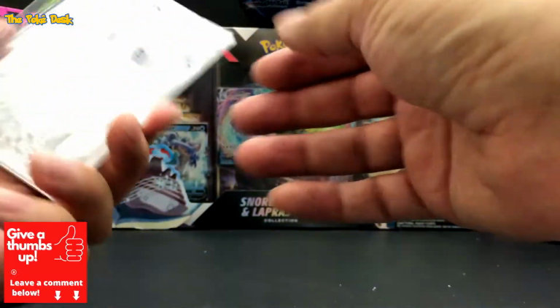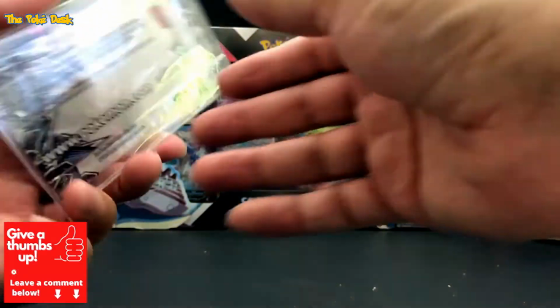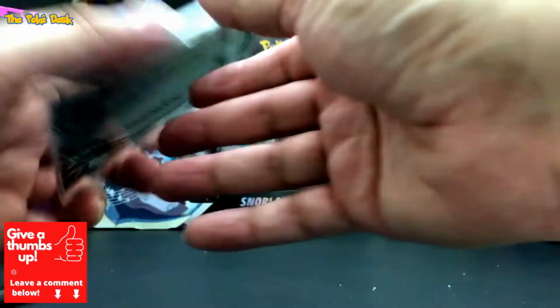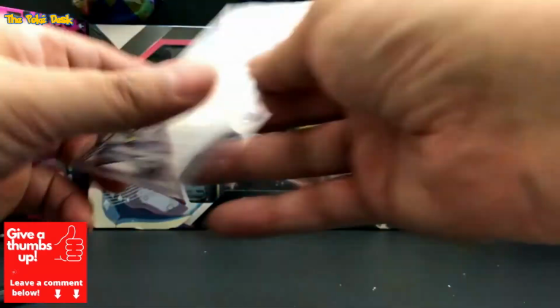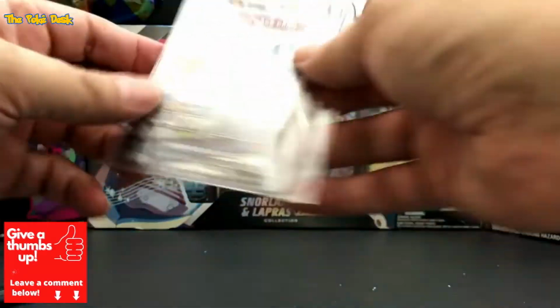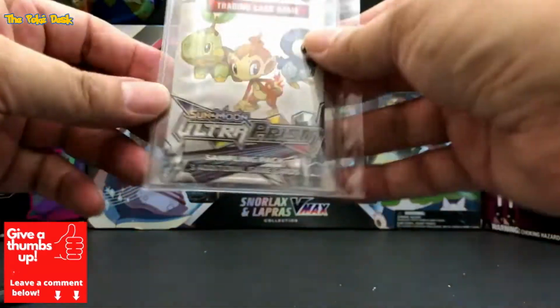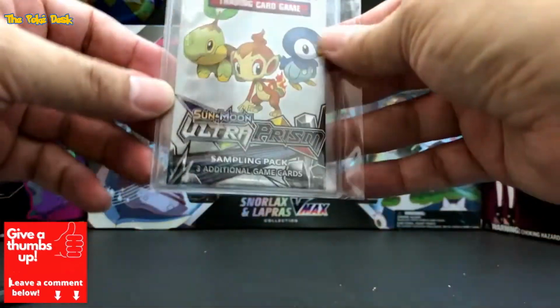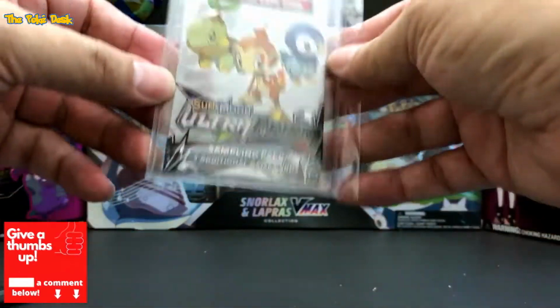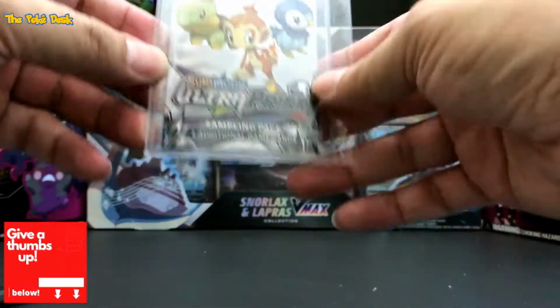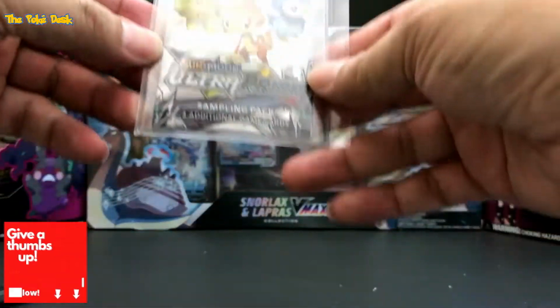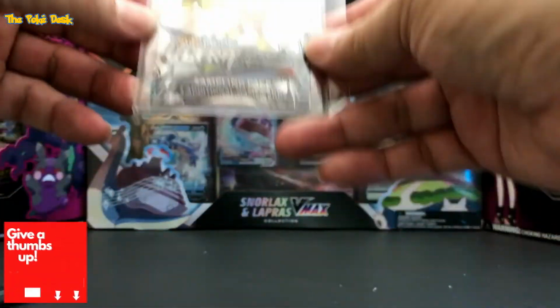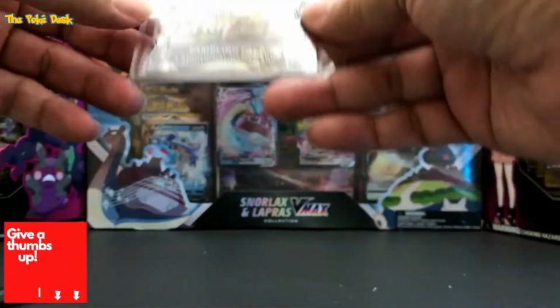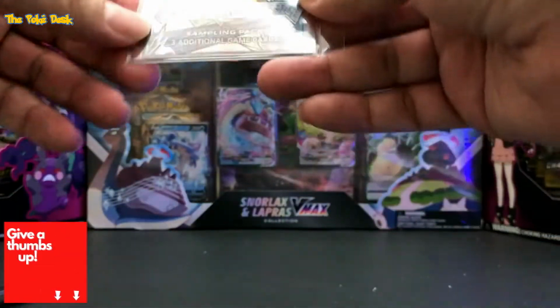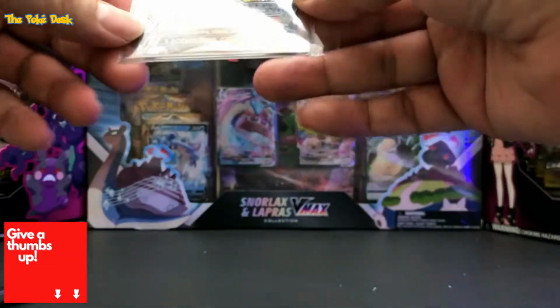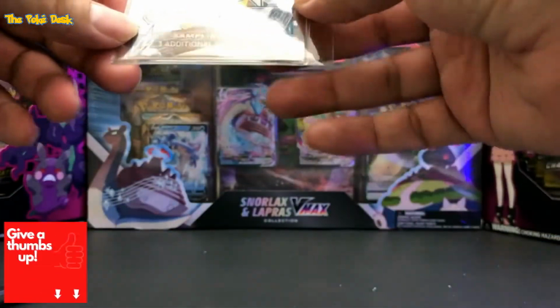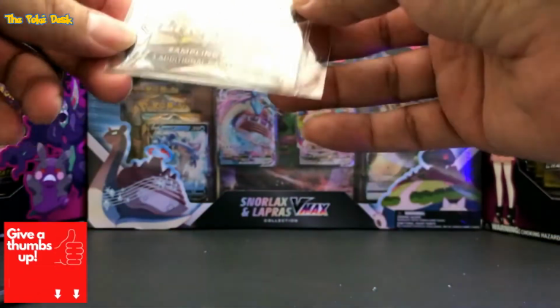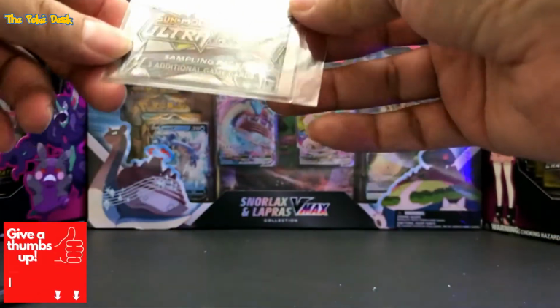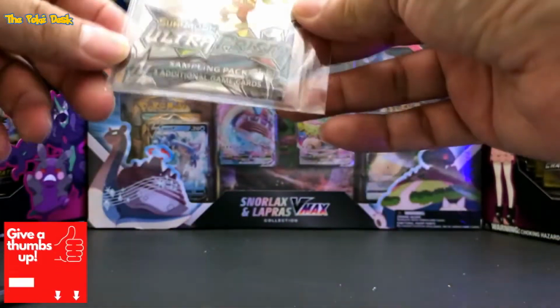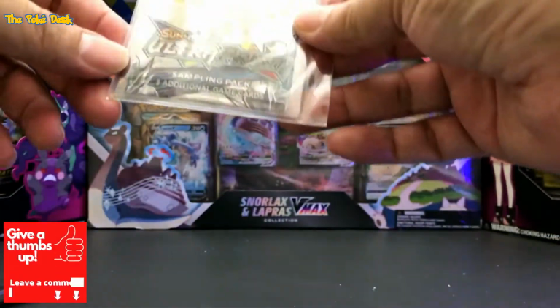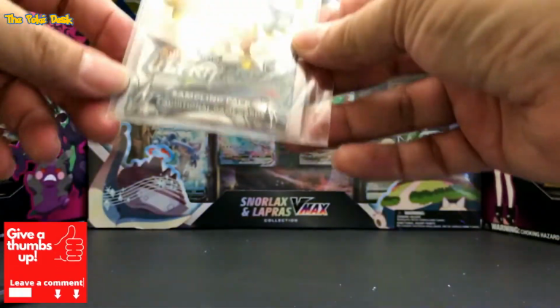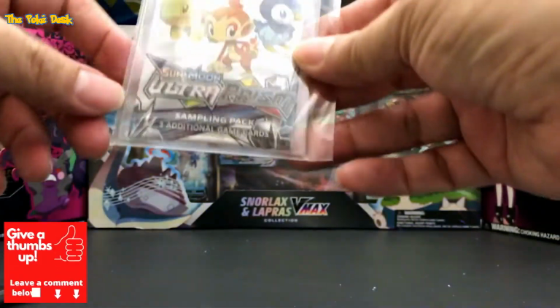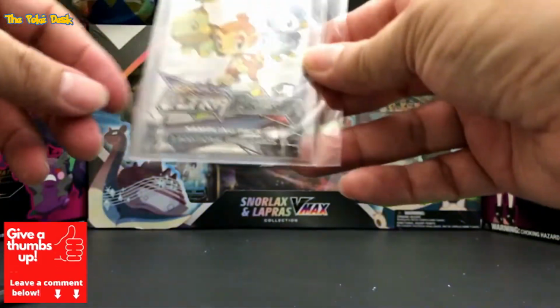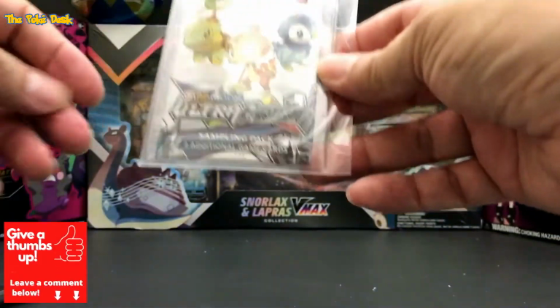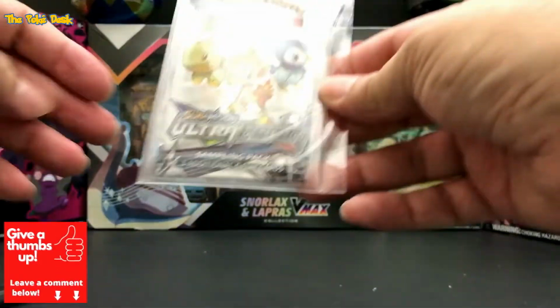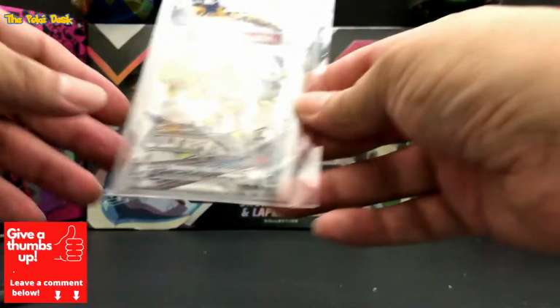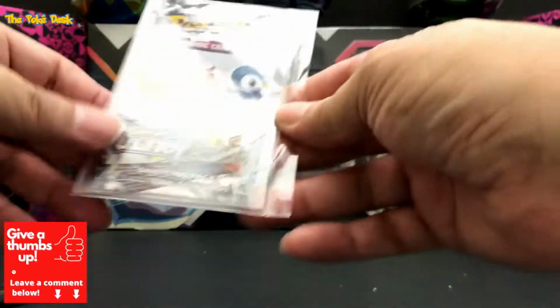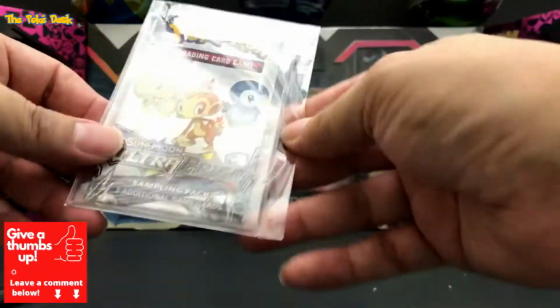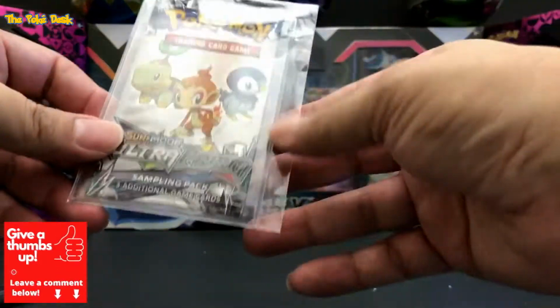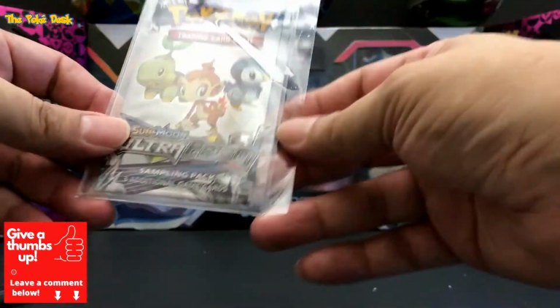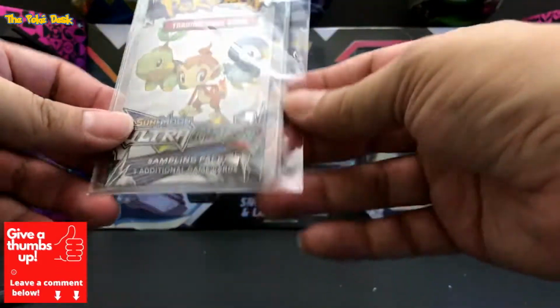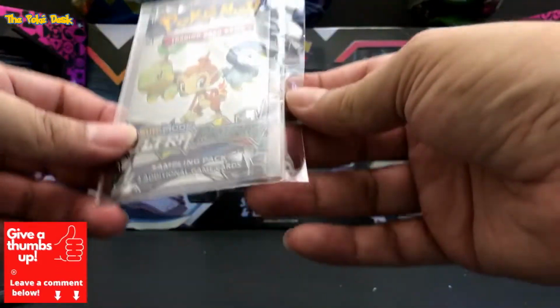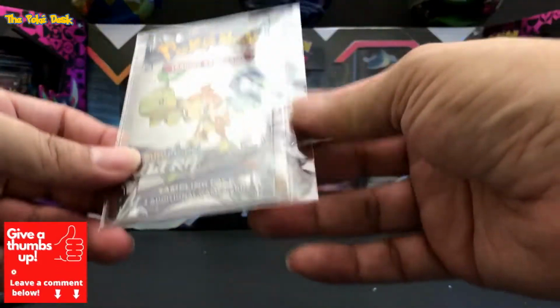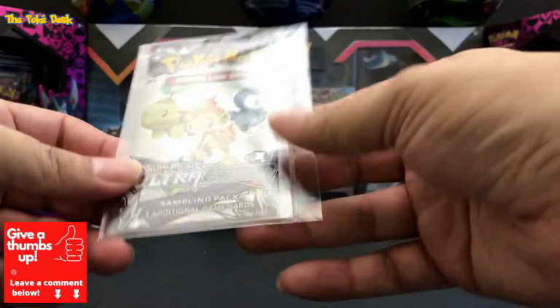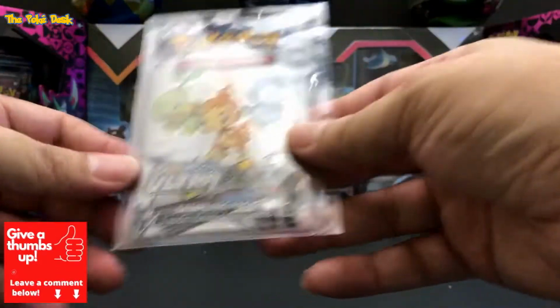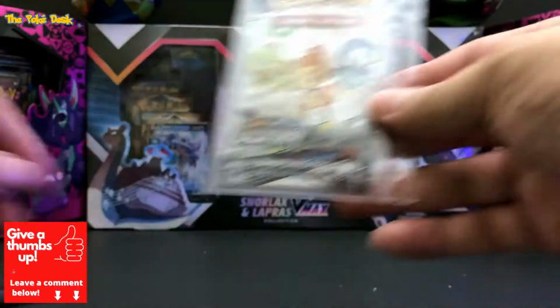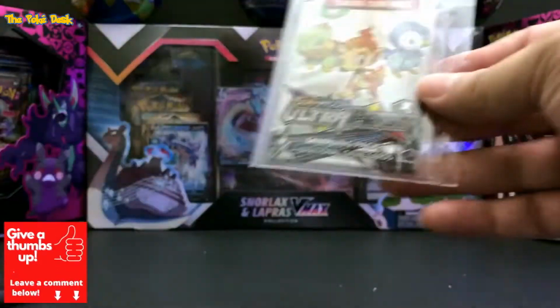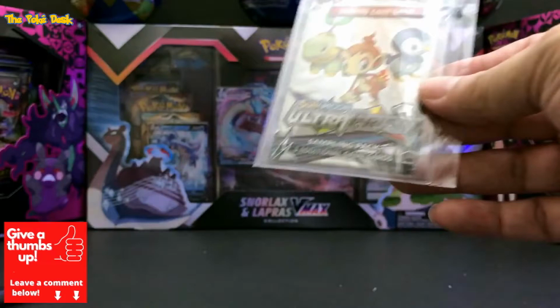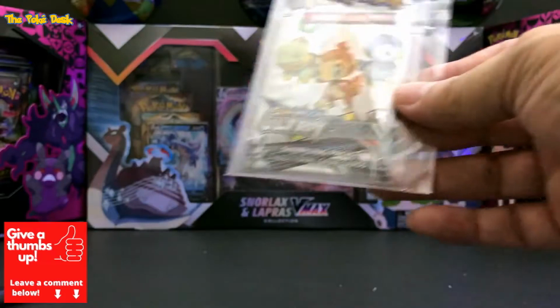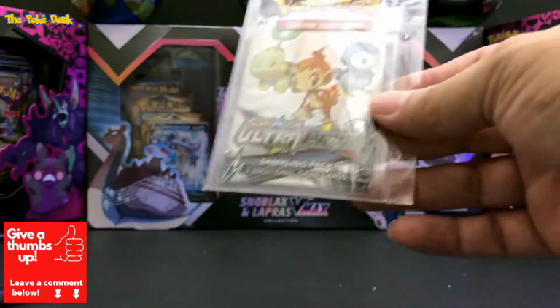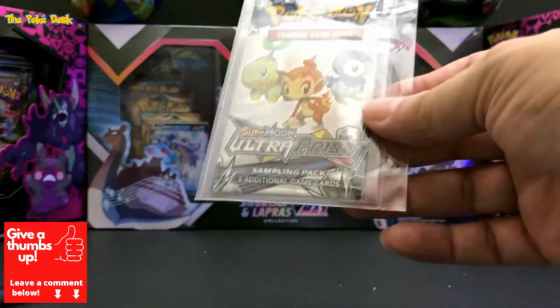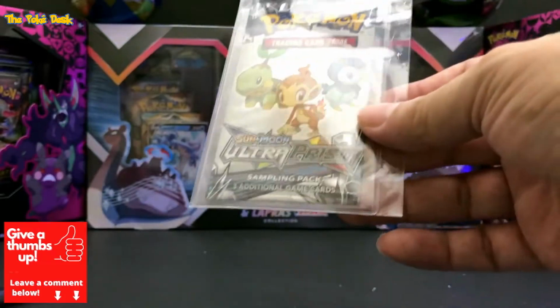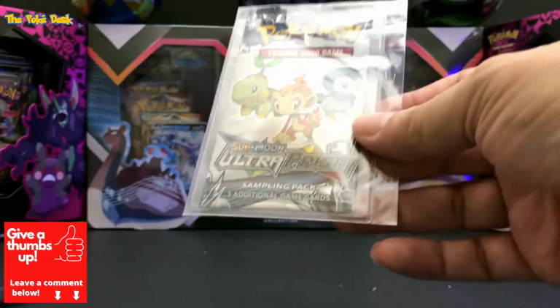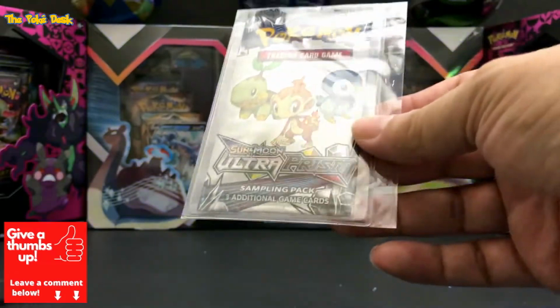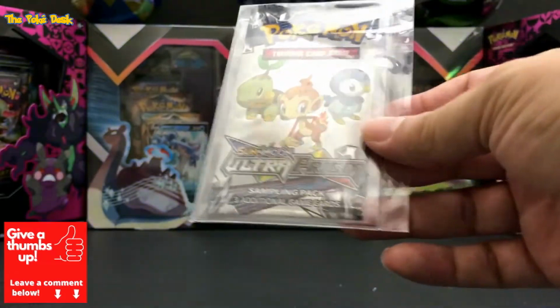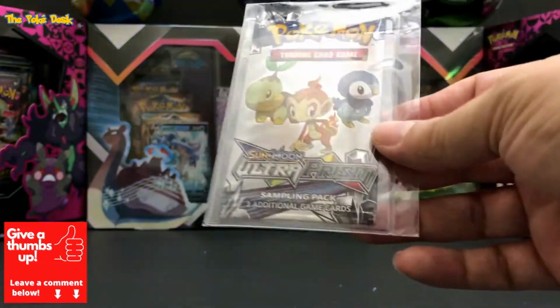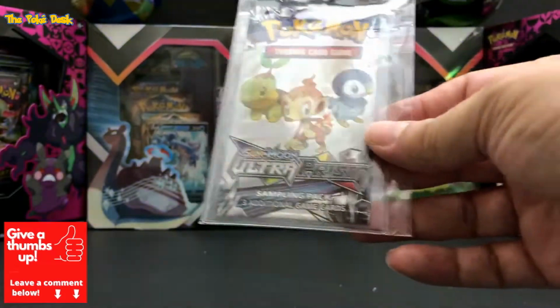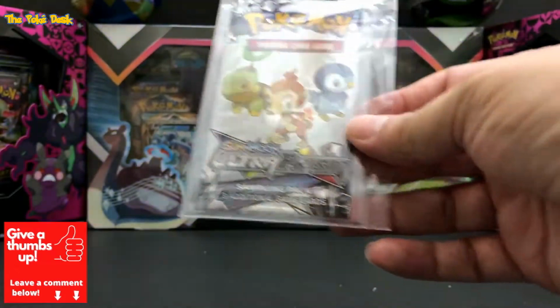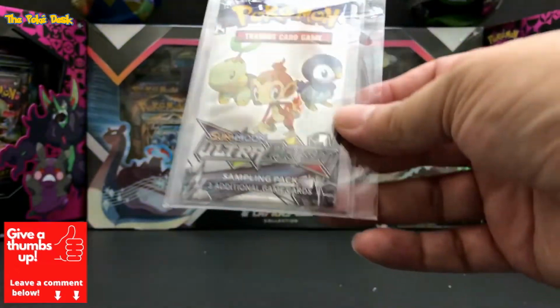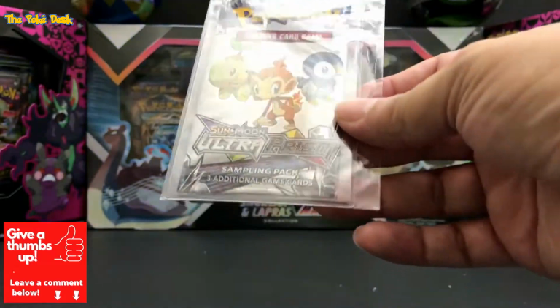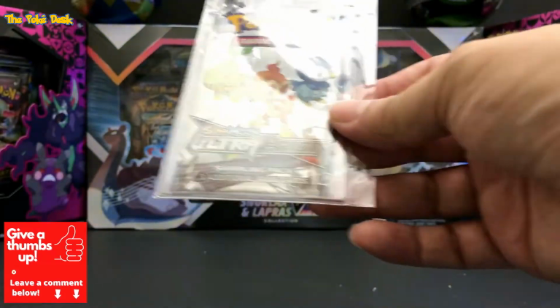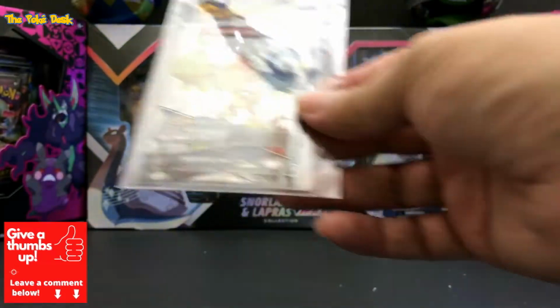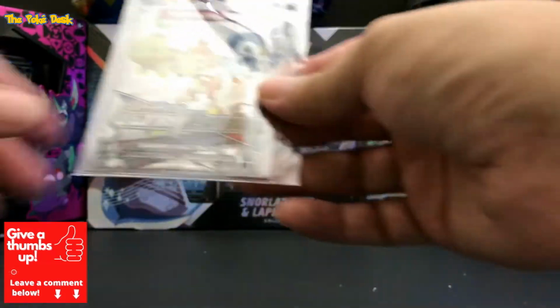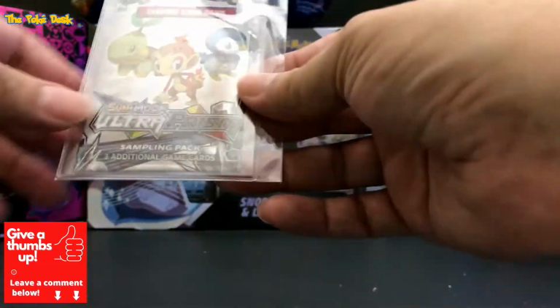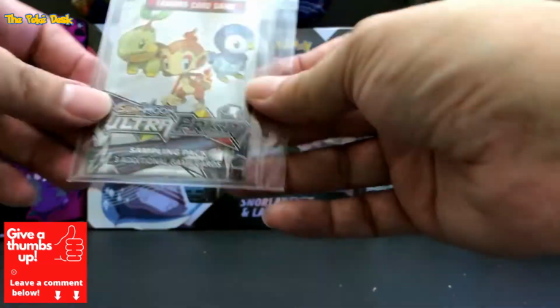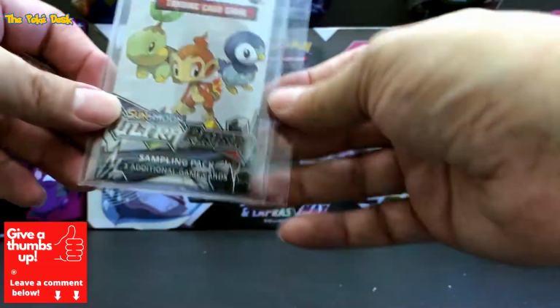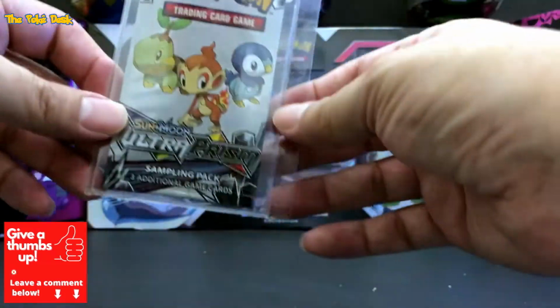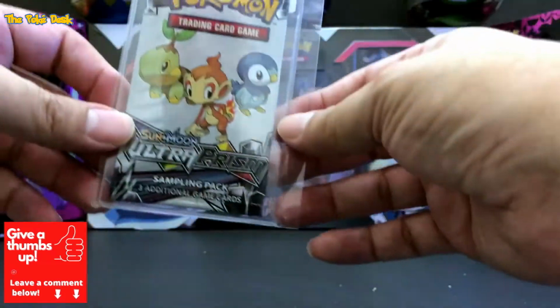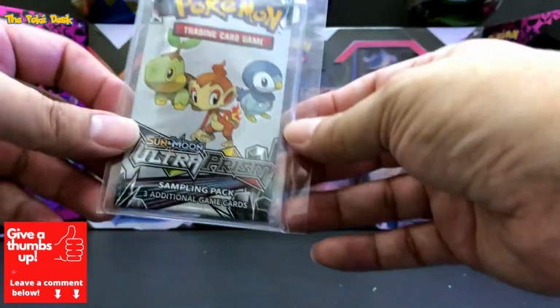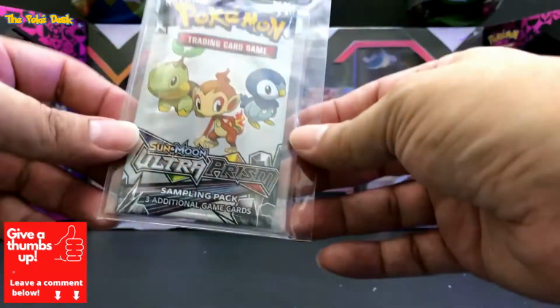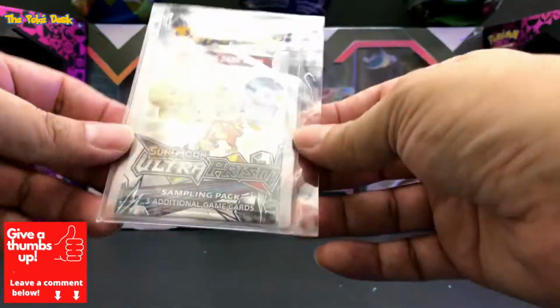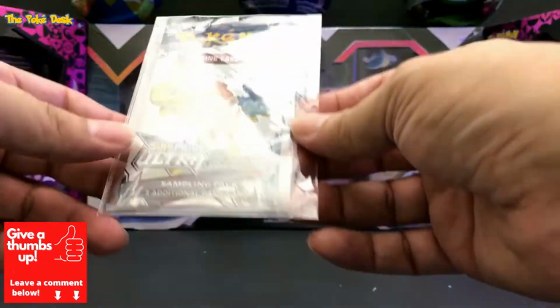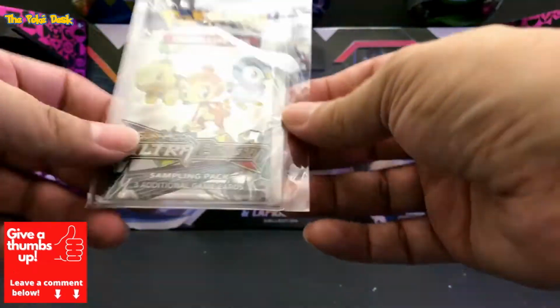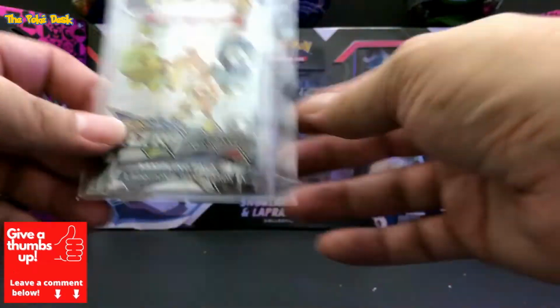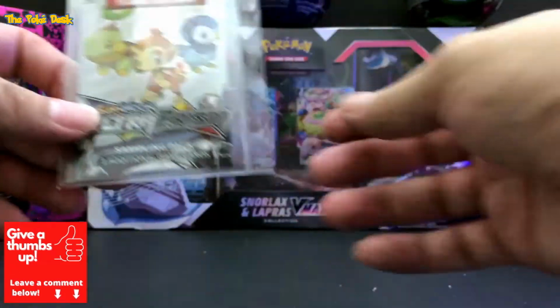Now some of these sellers, they sell them really protective so they won't get all bent up.